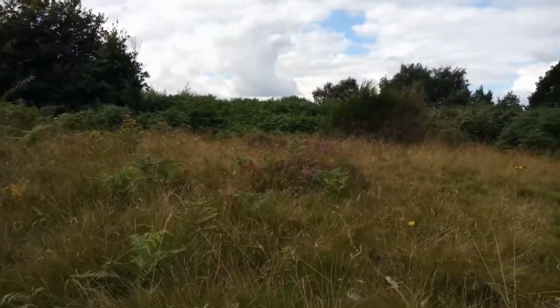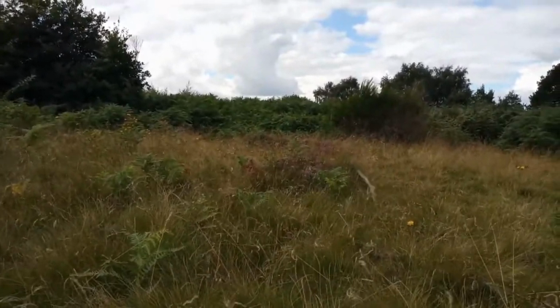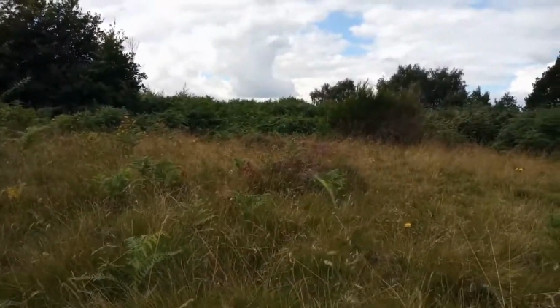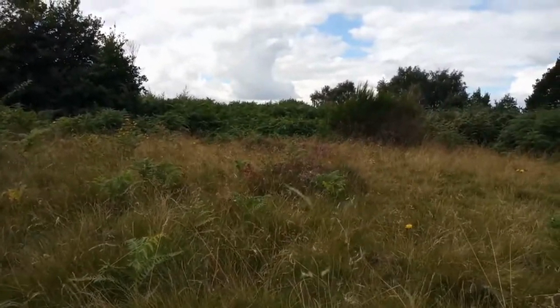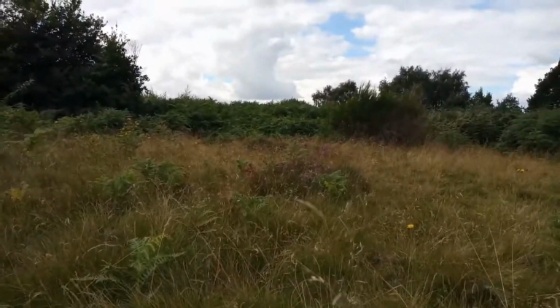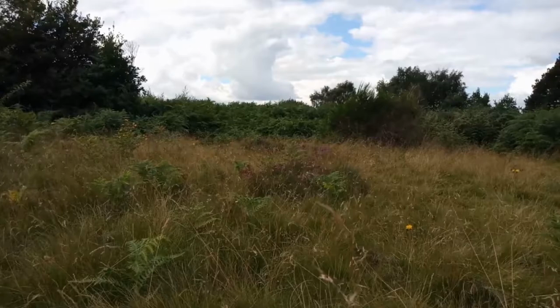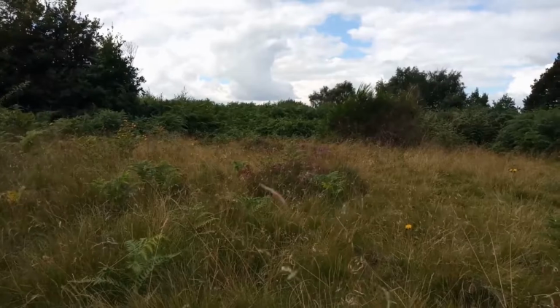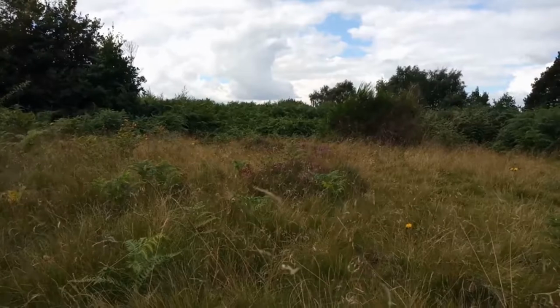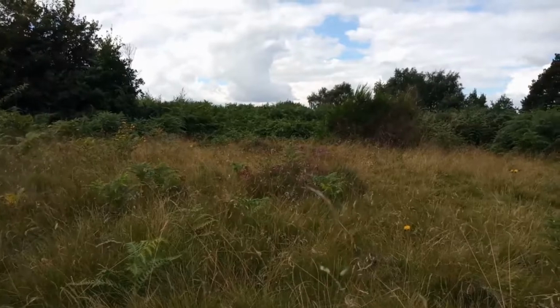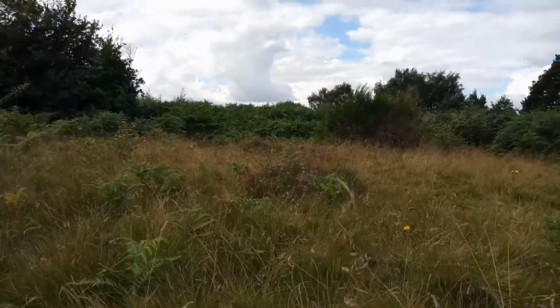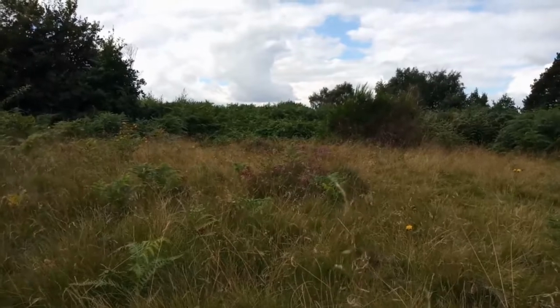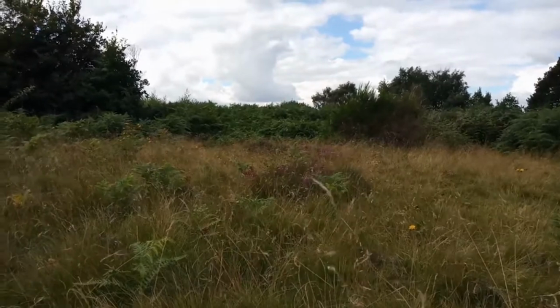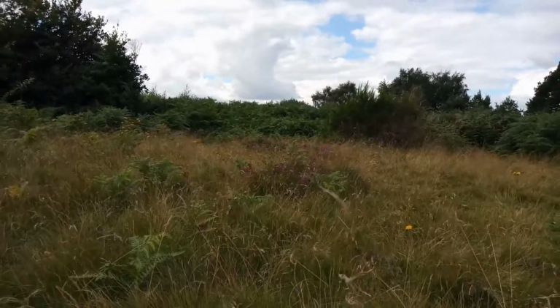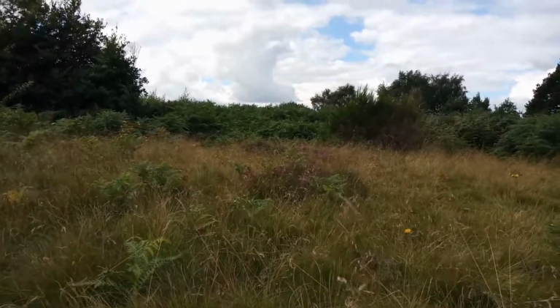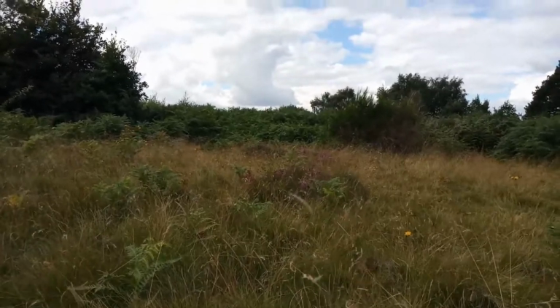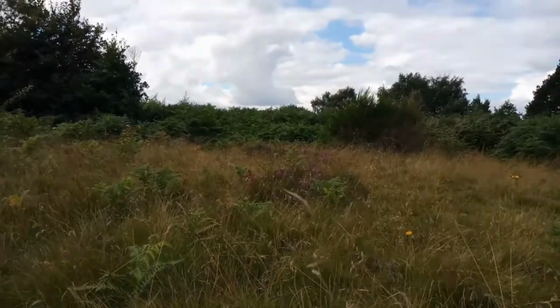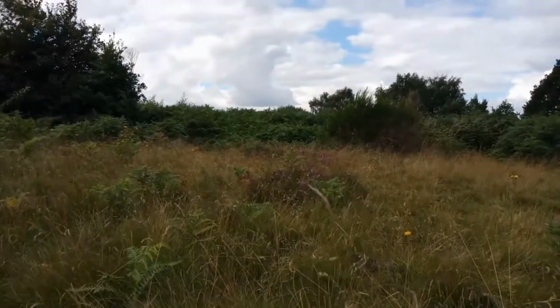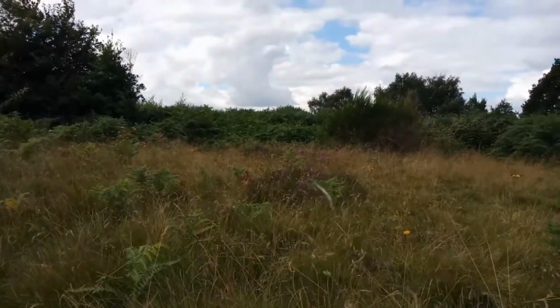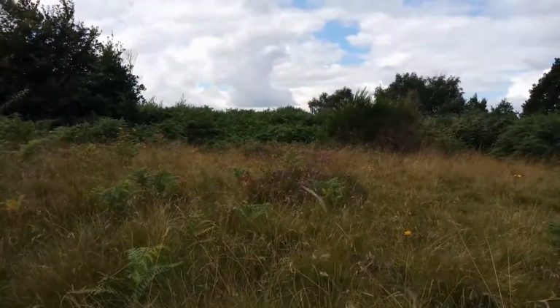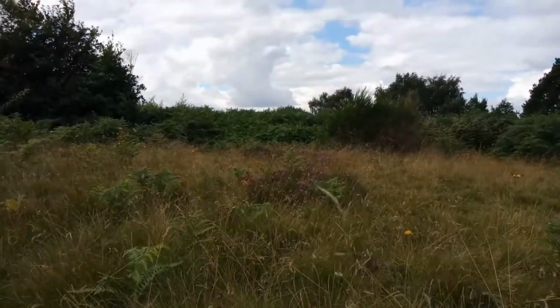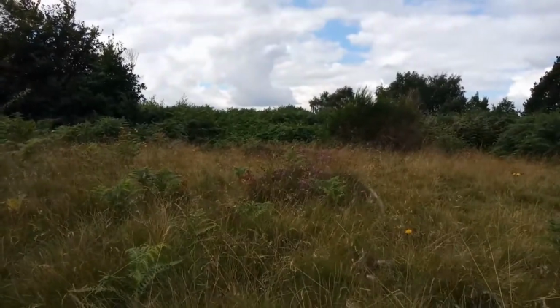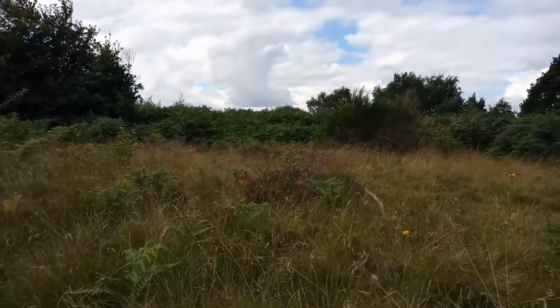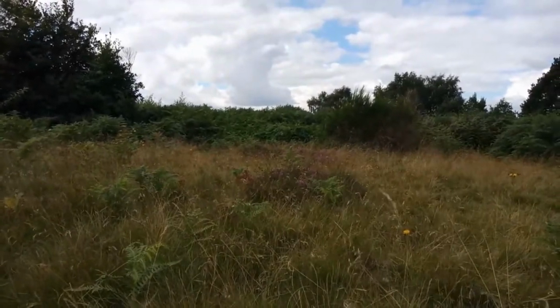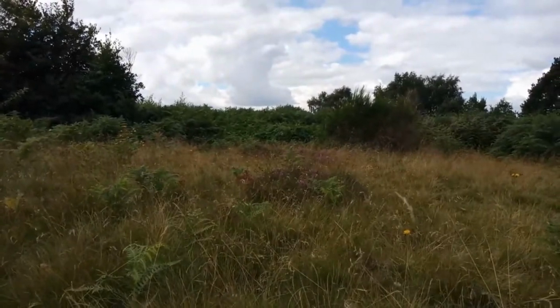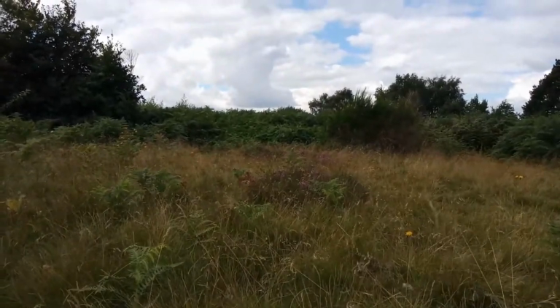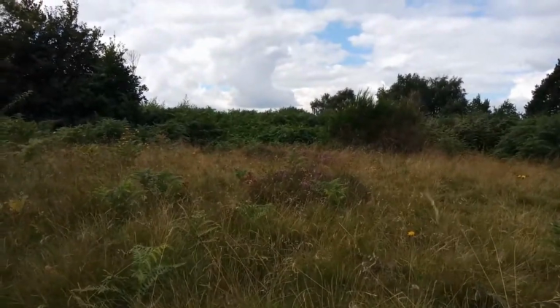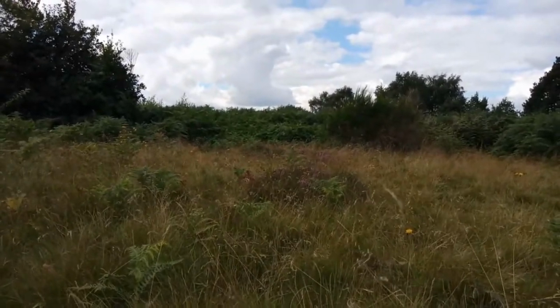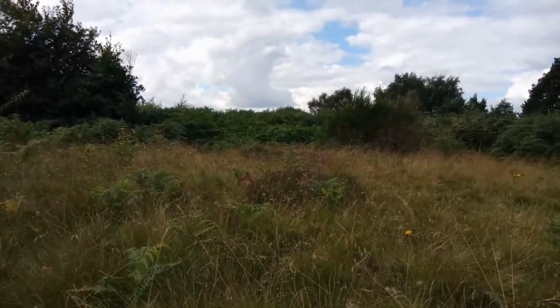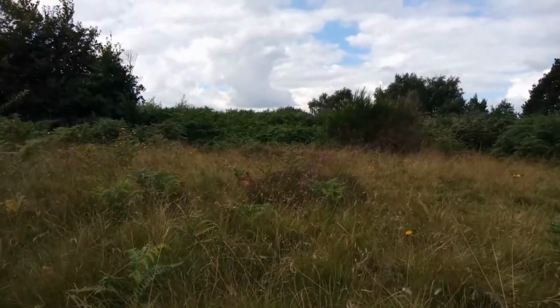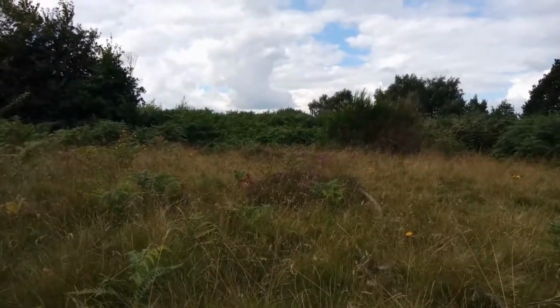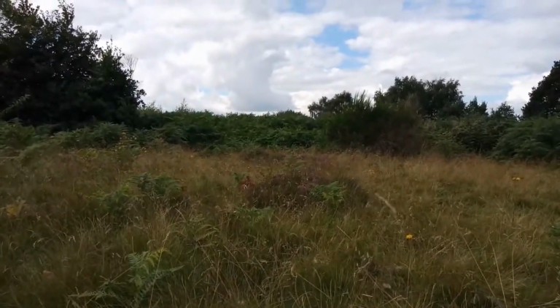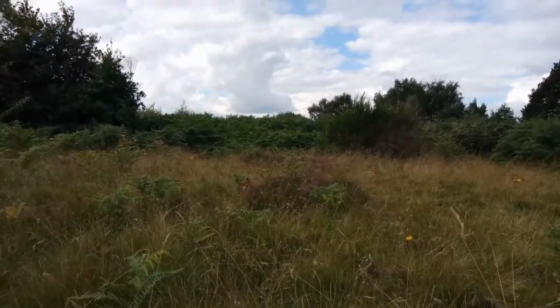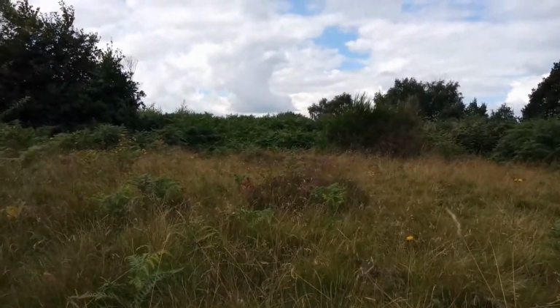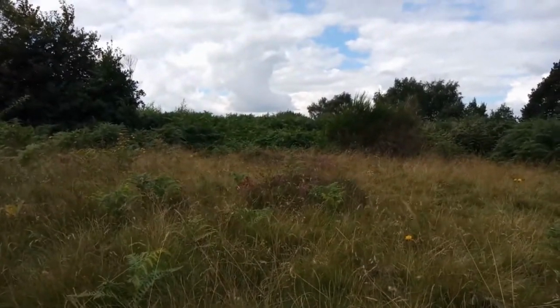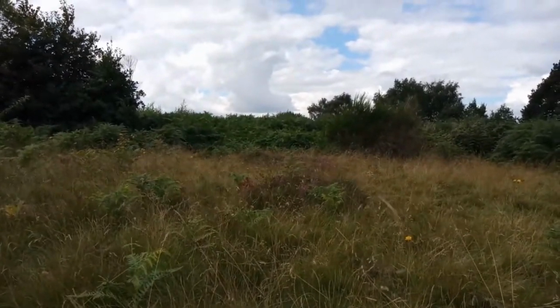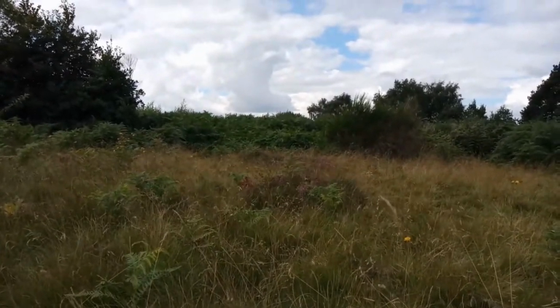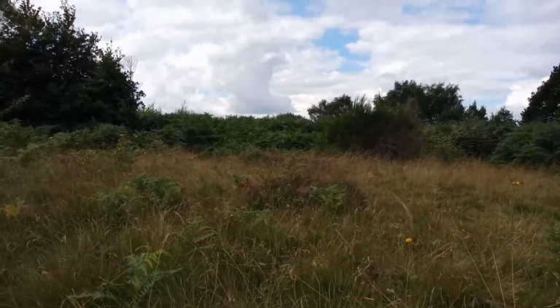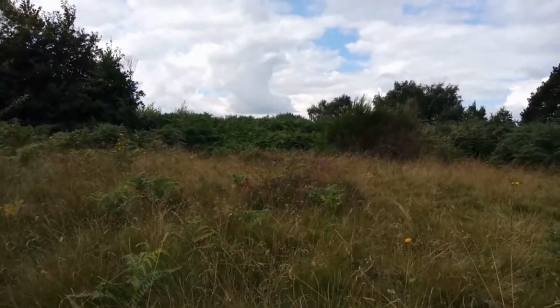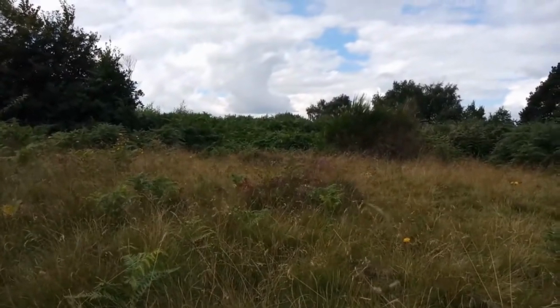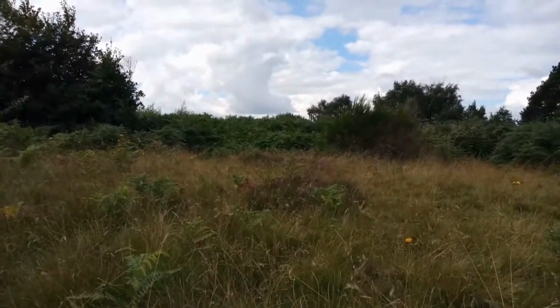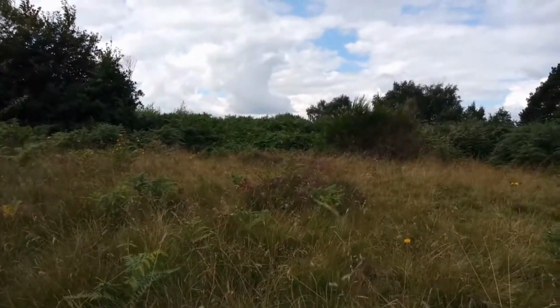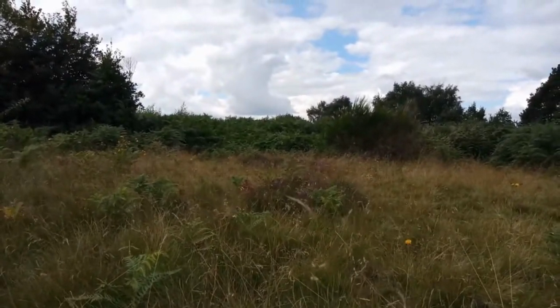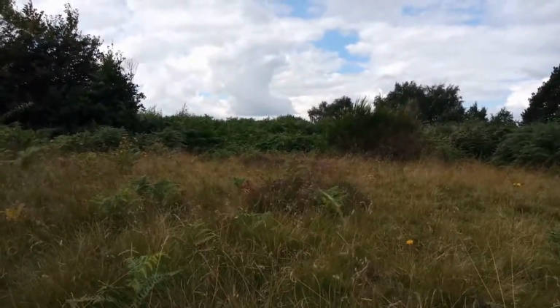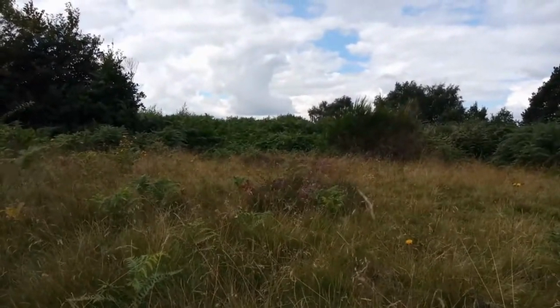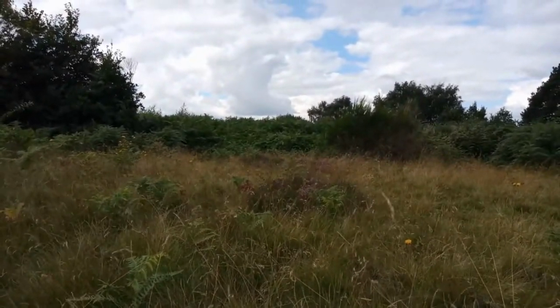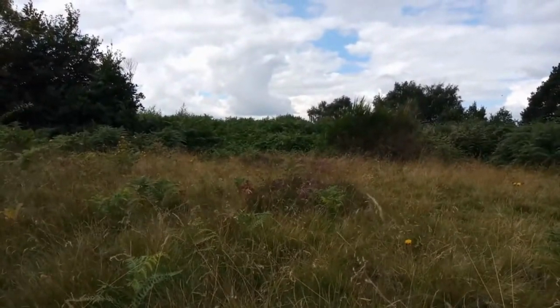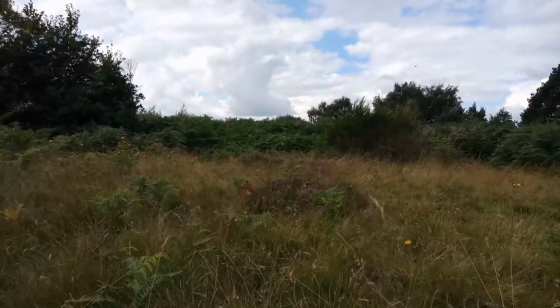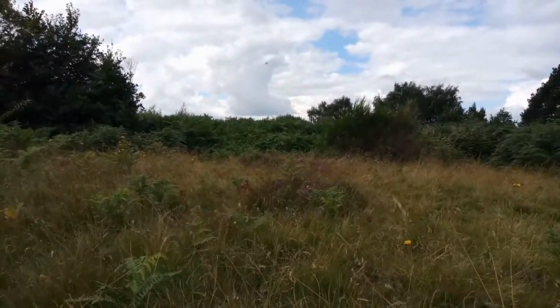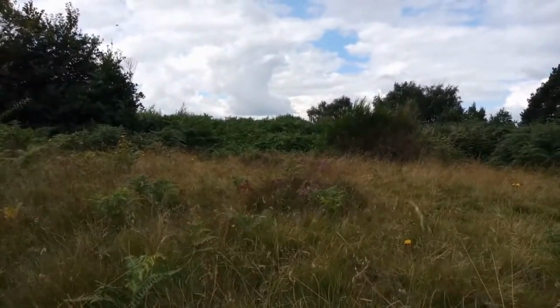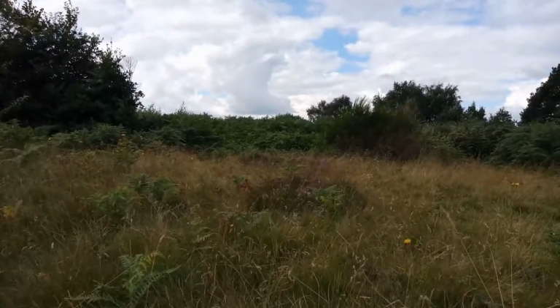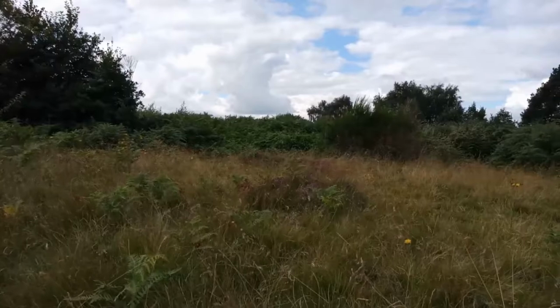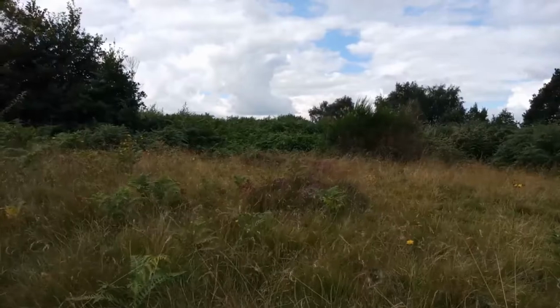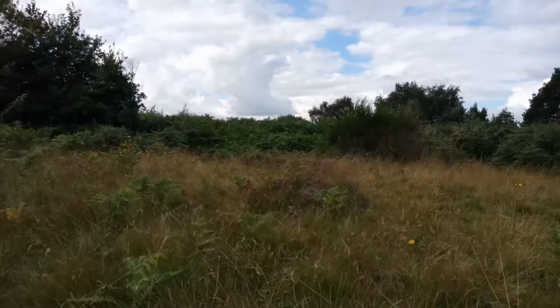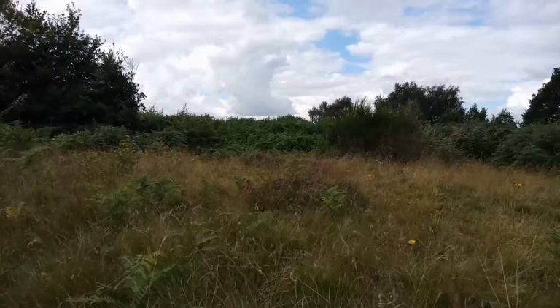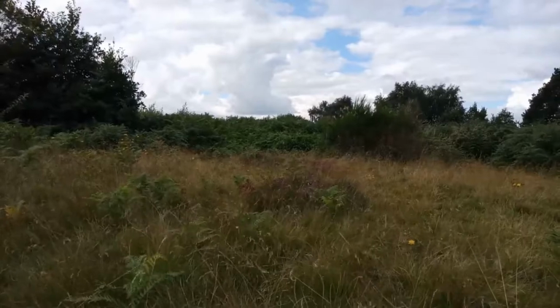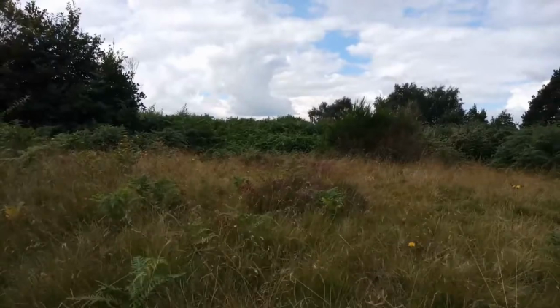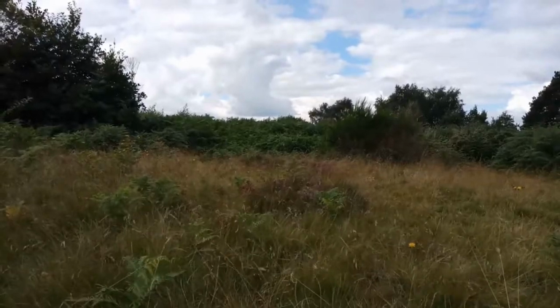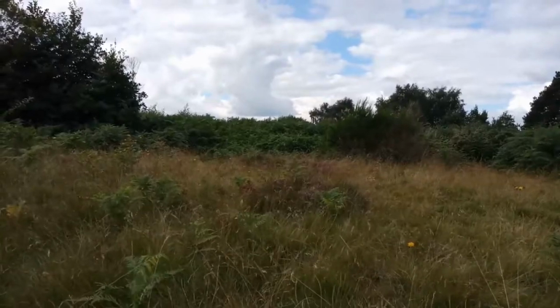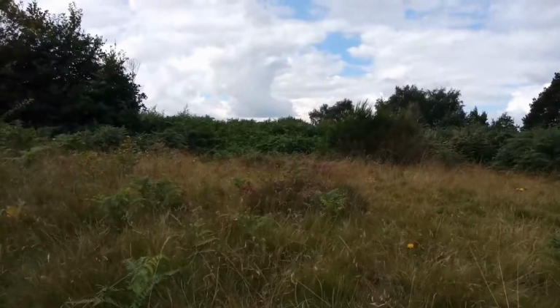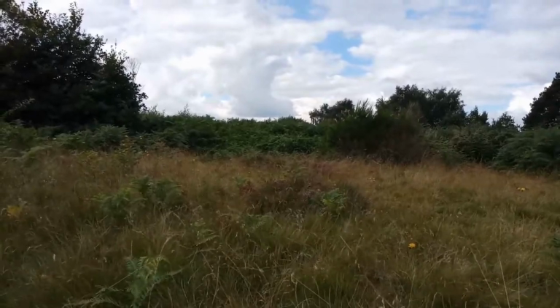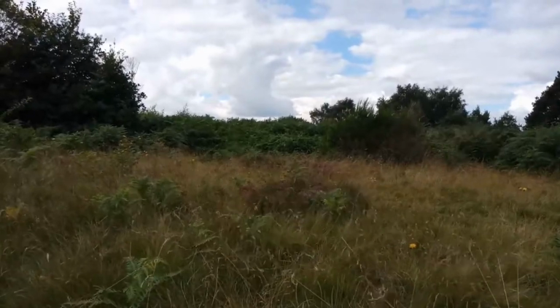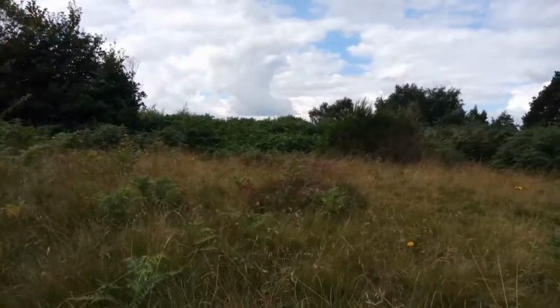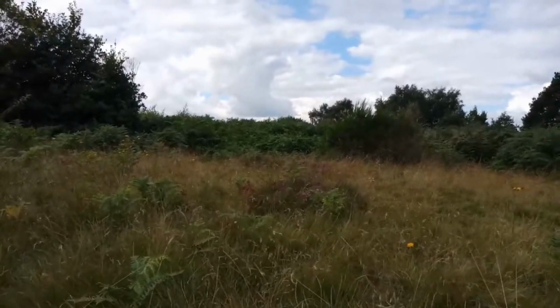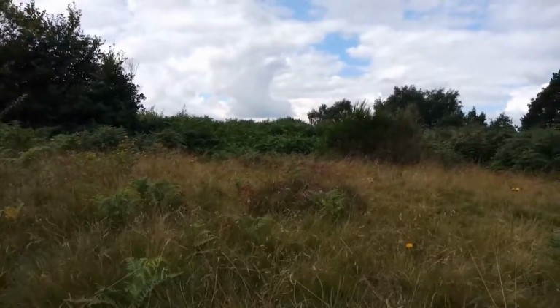This is Oak Tree Heath — just doing the August survey here. Found a few bits.